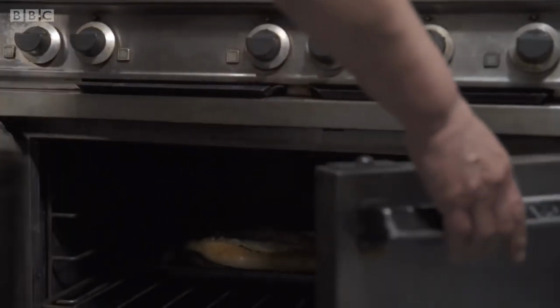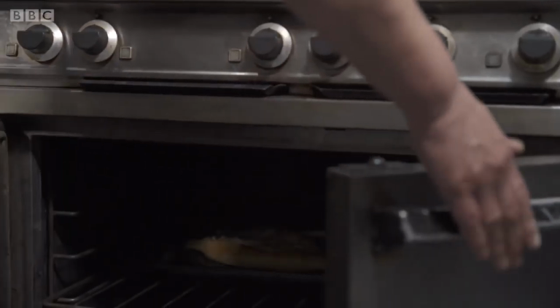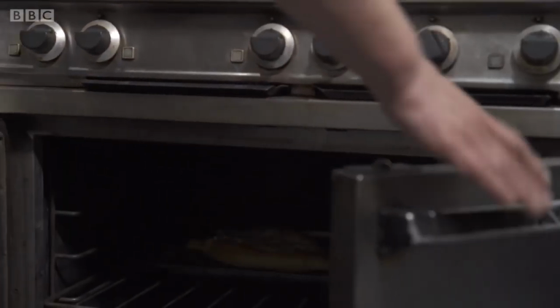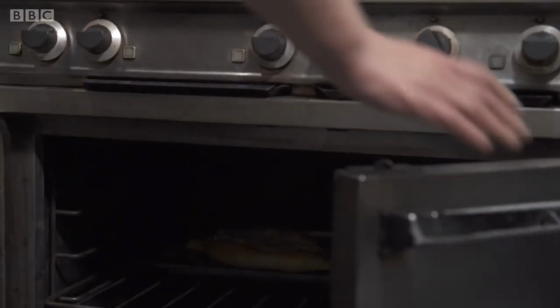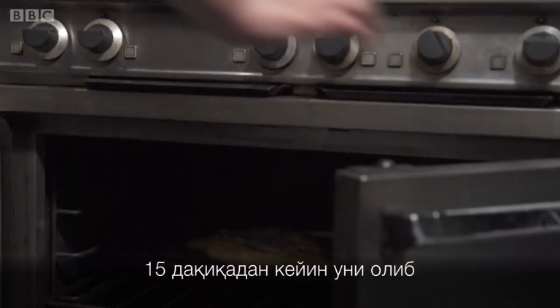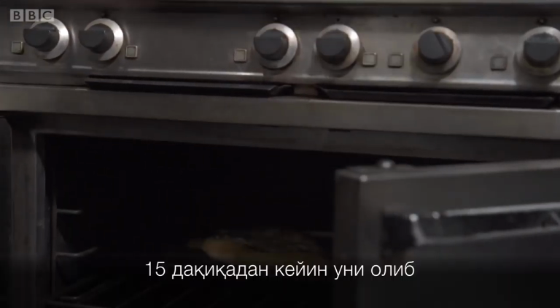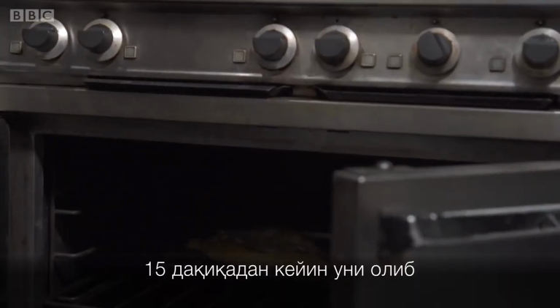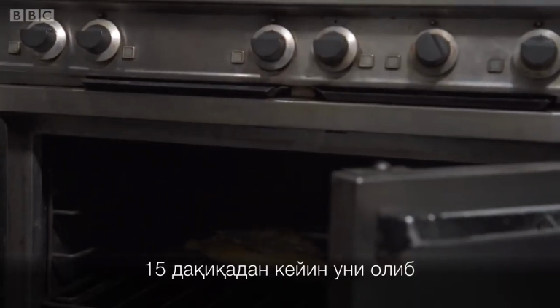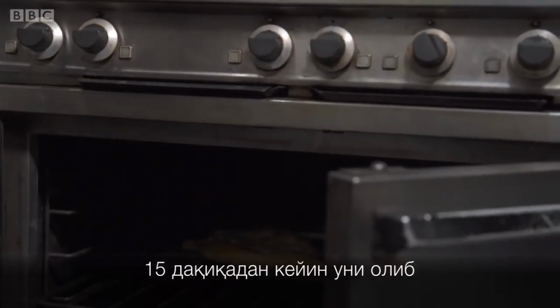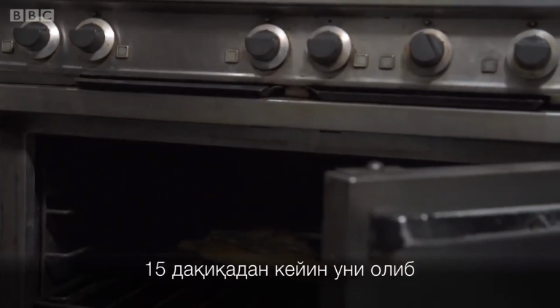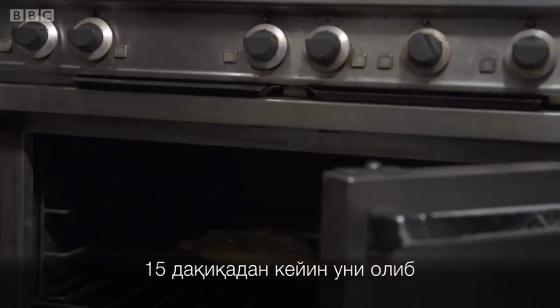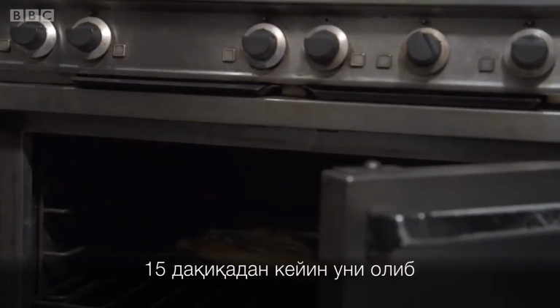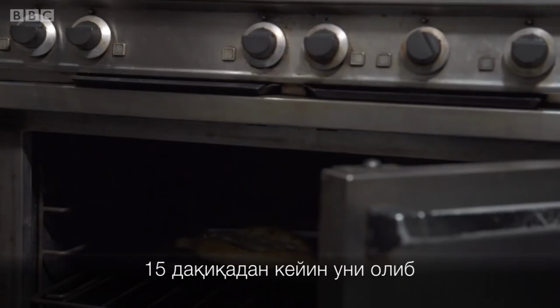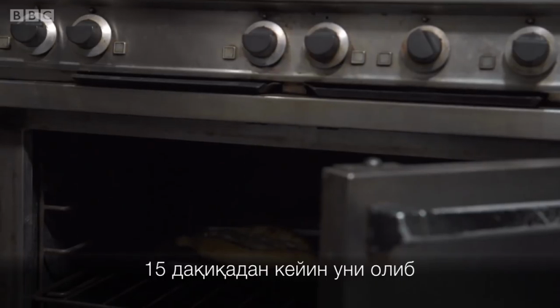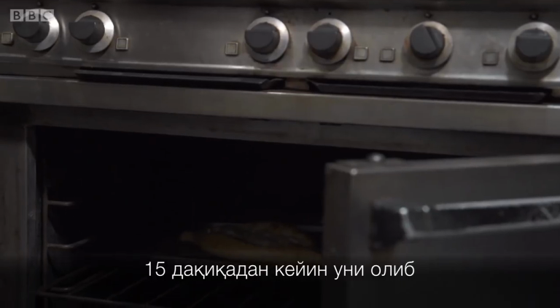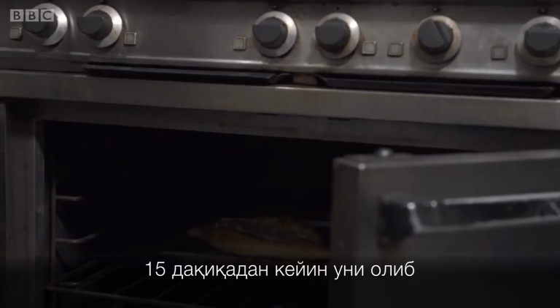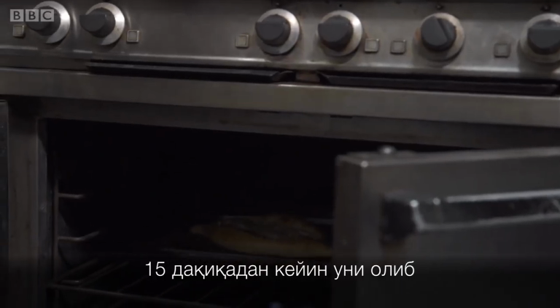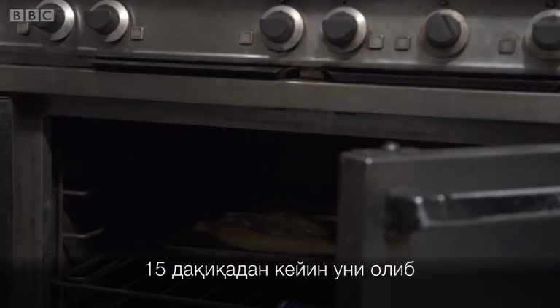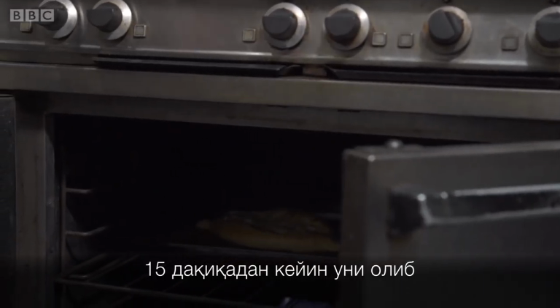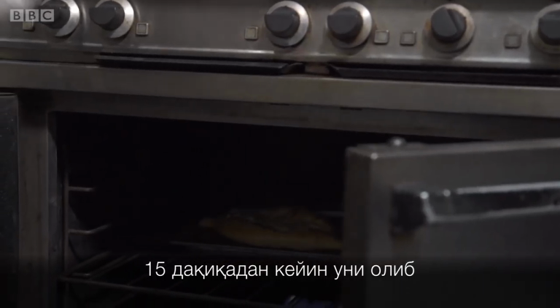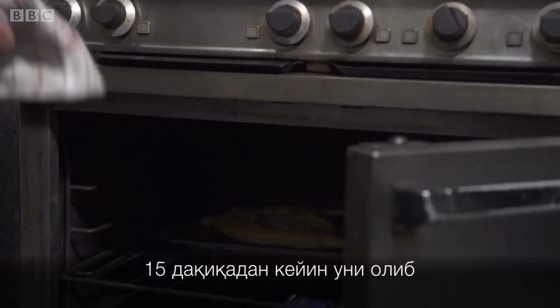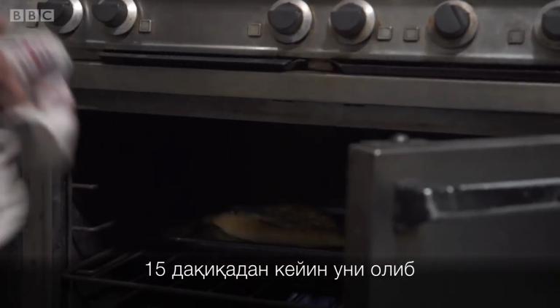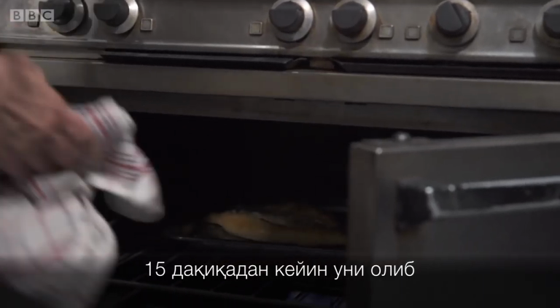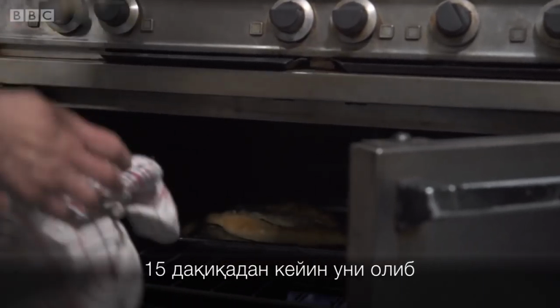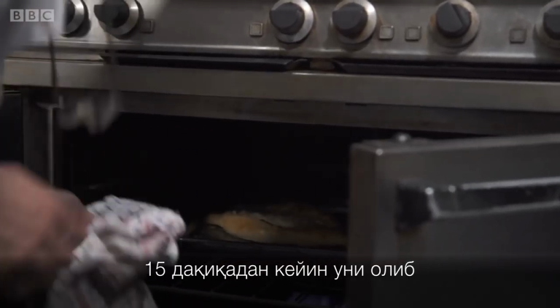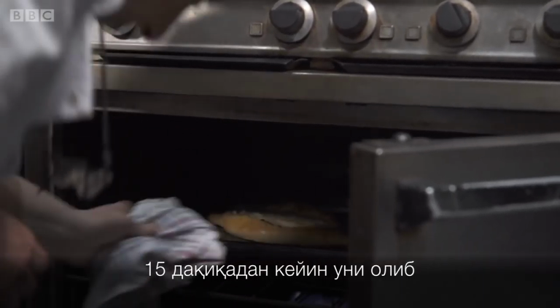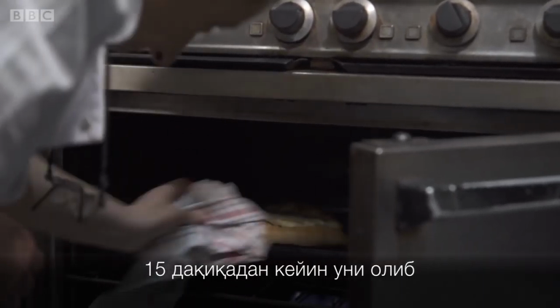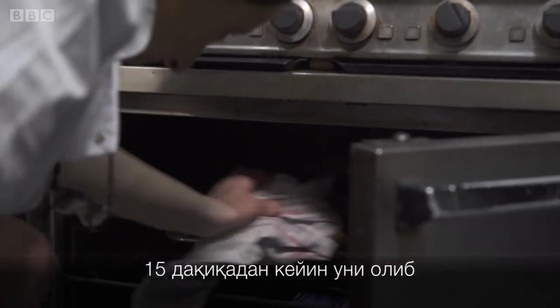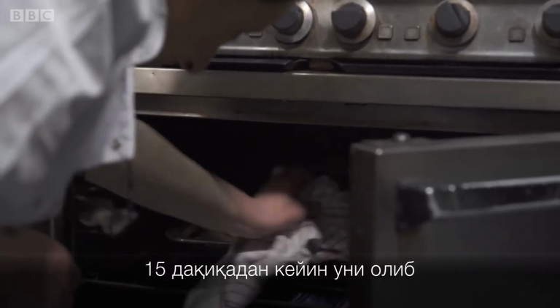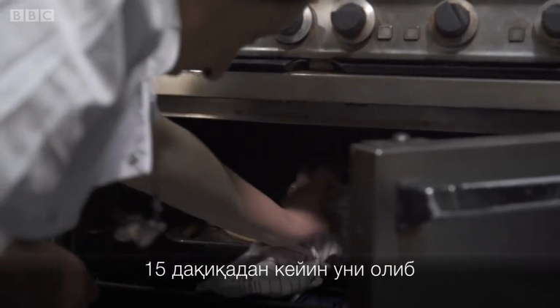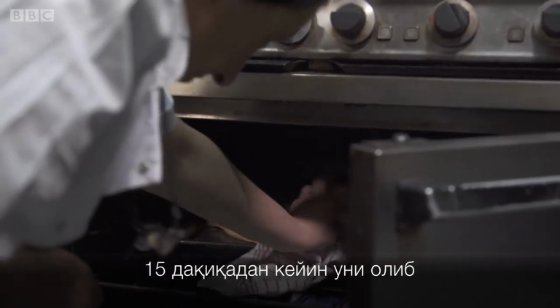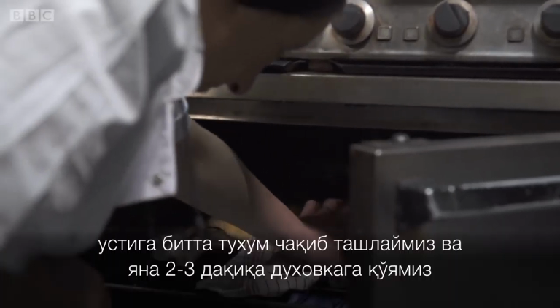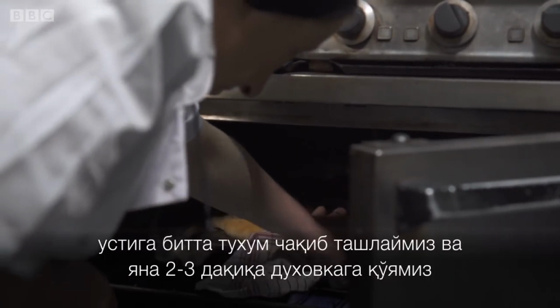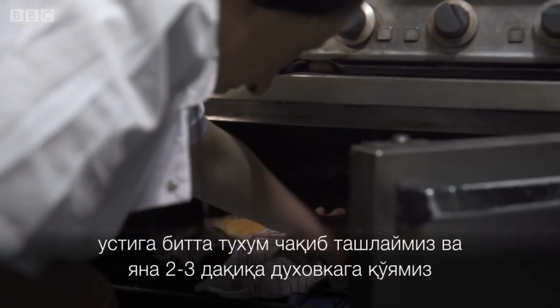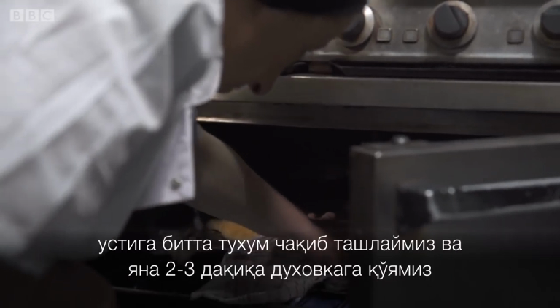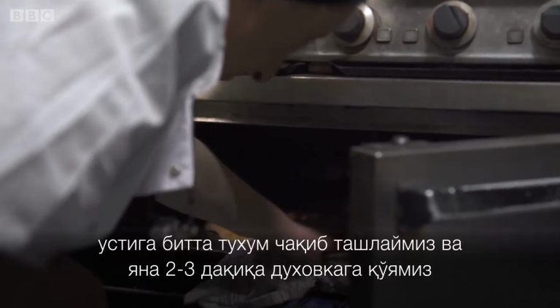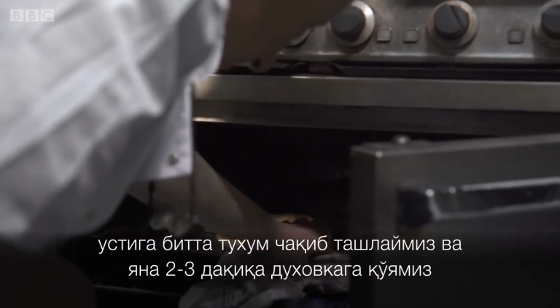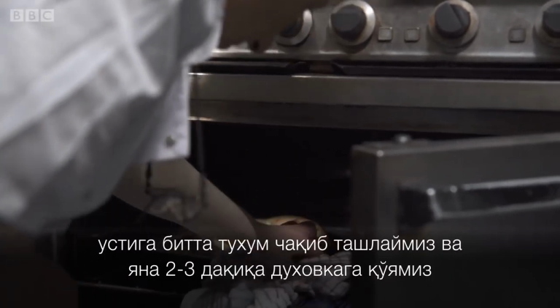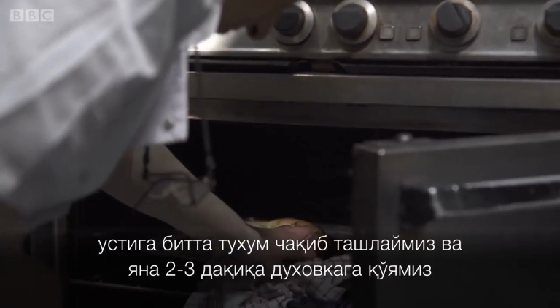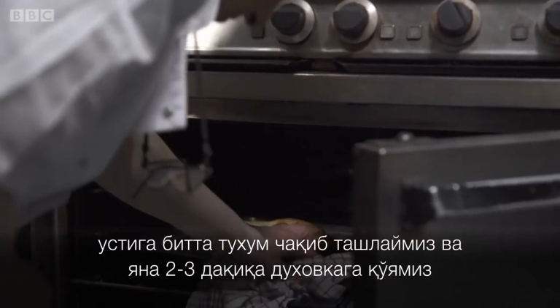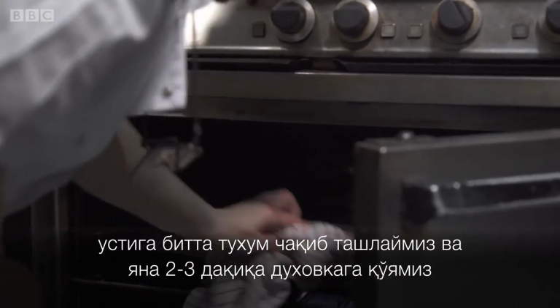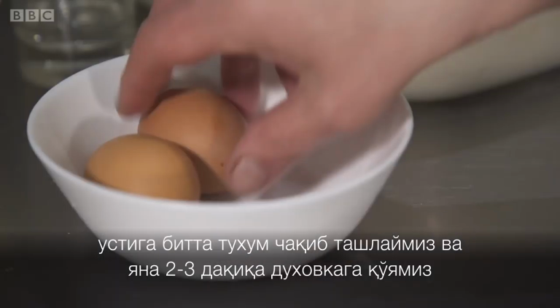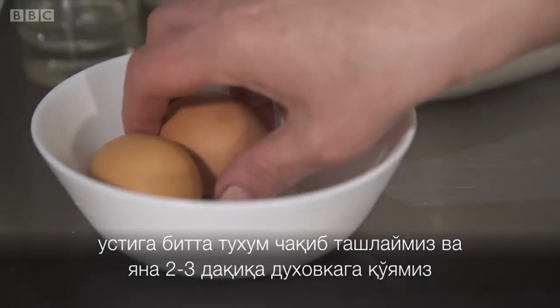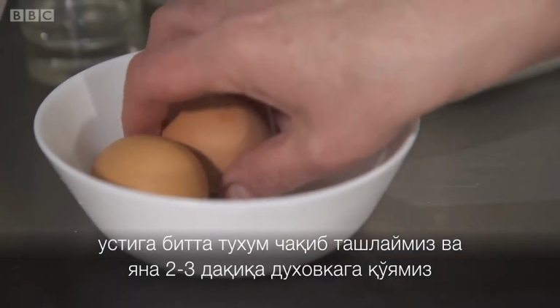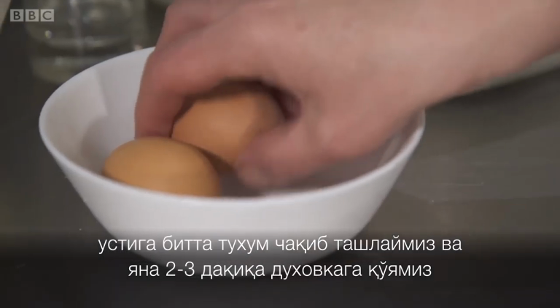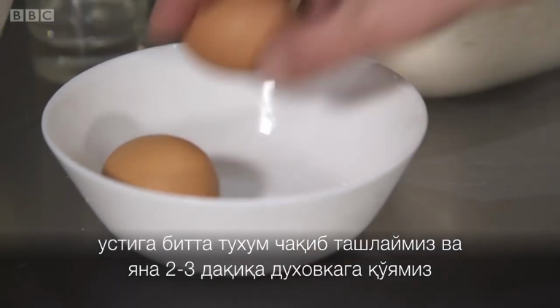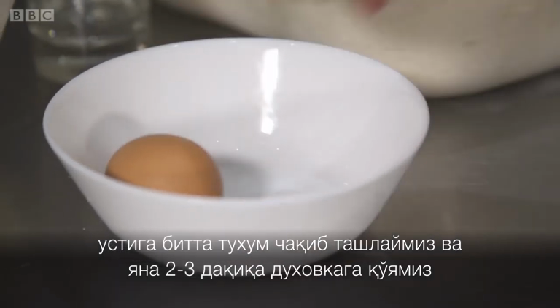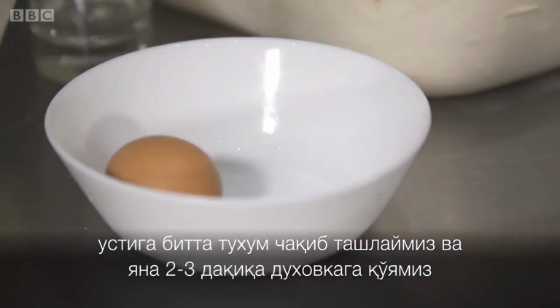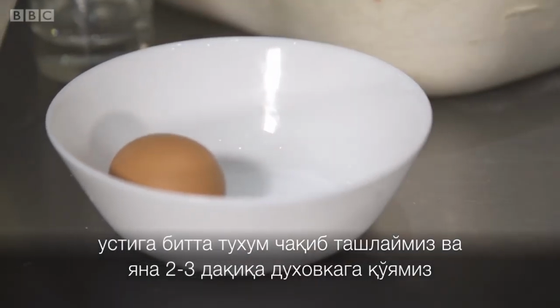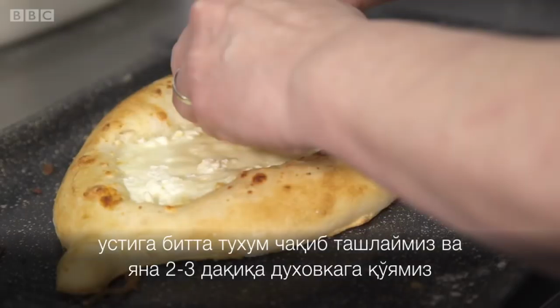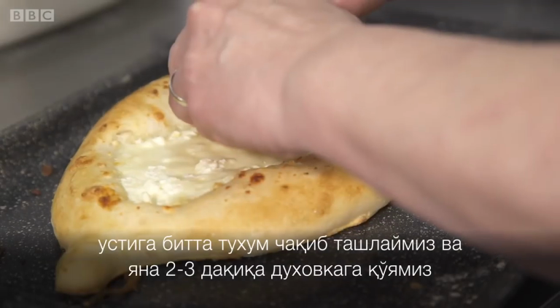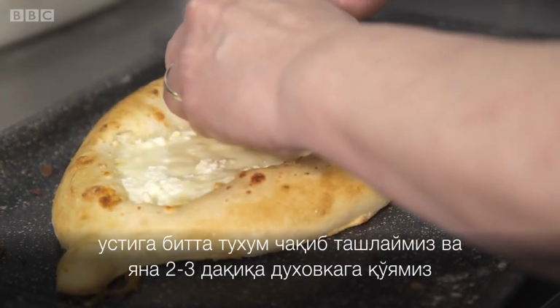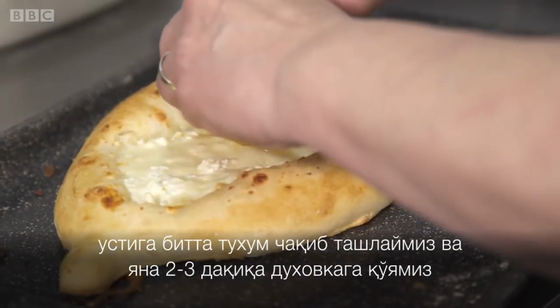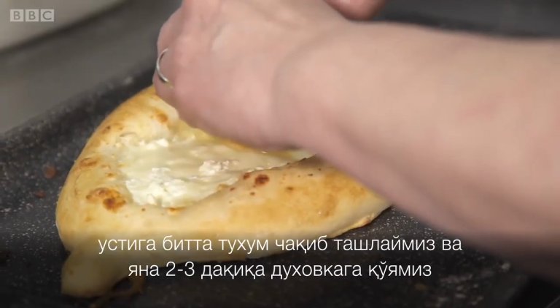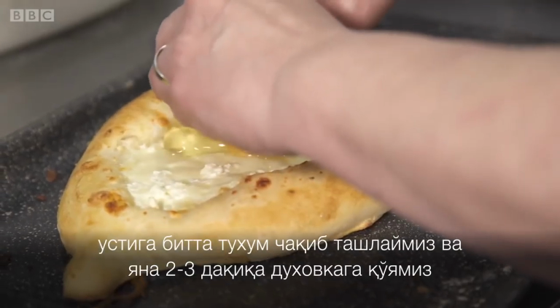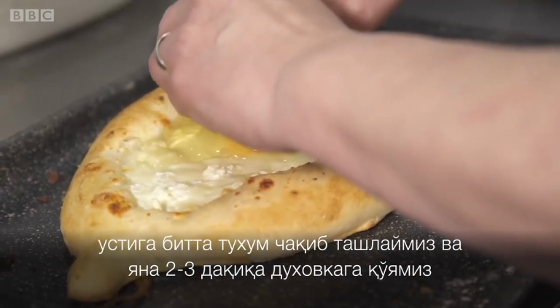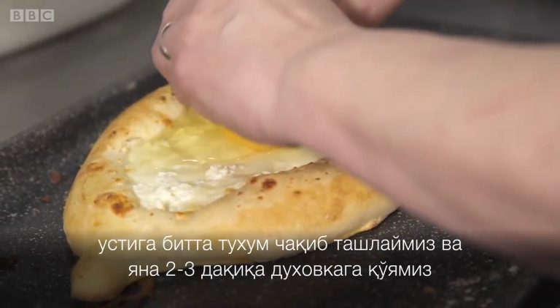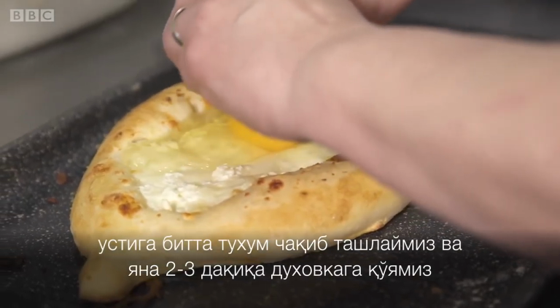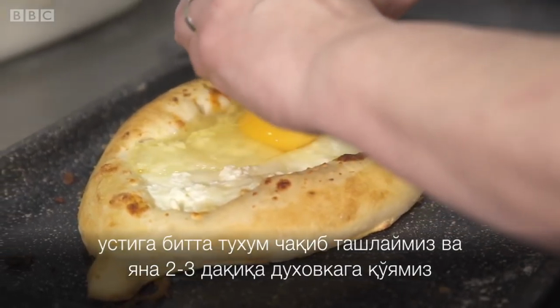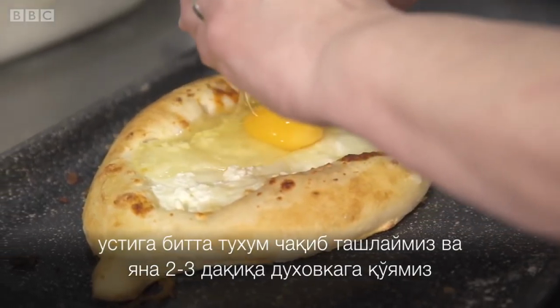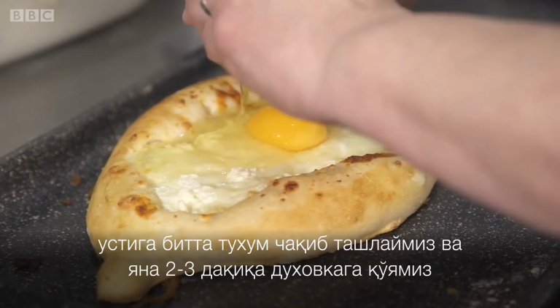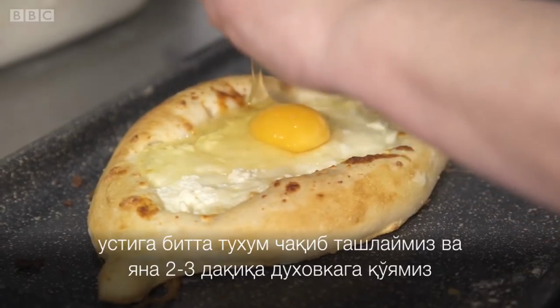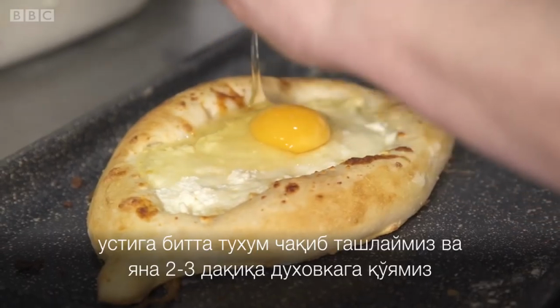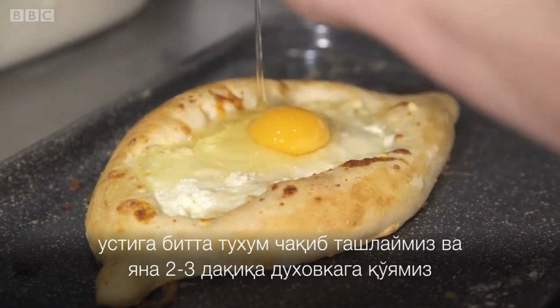After 15 minutes, we take it out from the oven, put one egg on top, and bake for another 2 to 3 minutes.